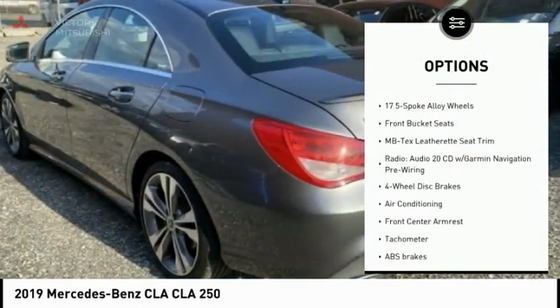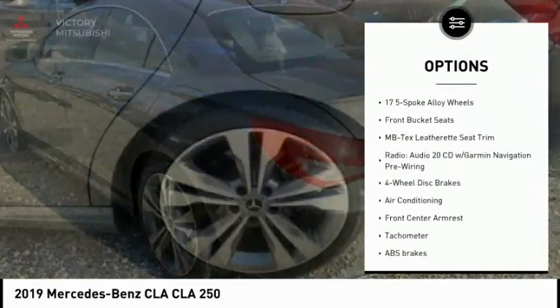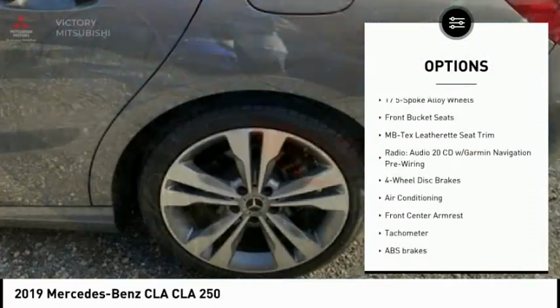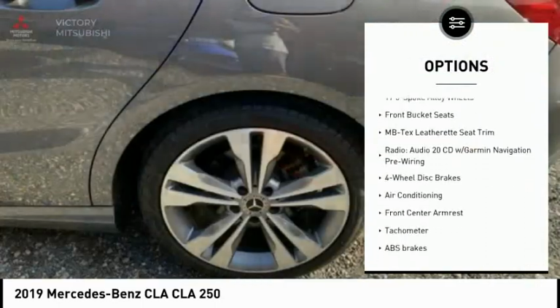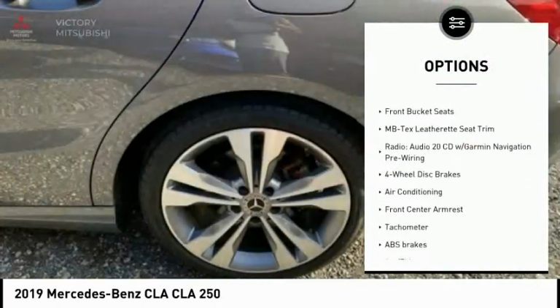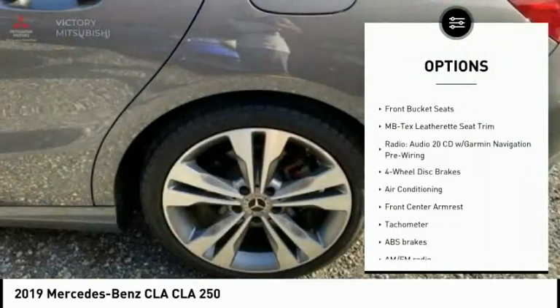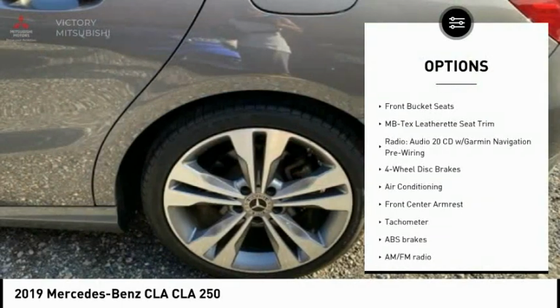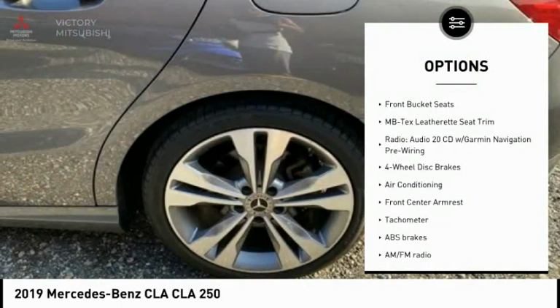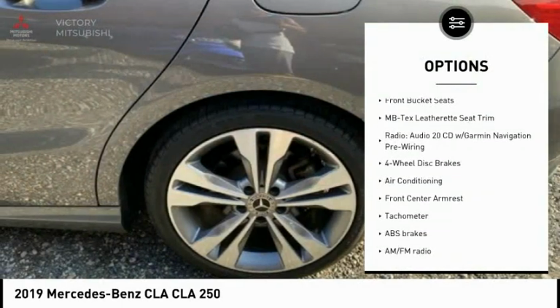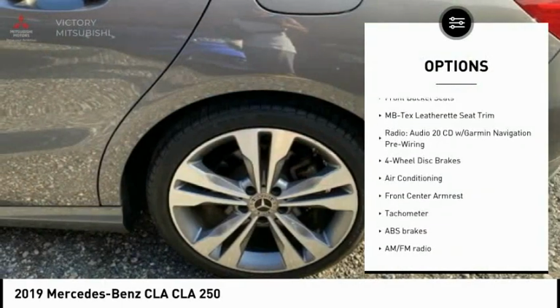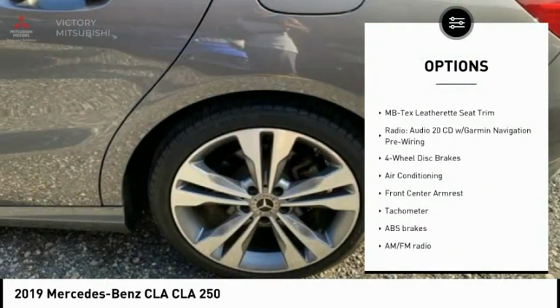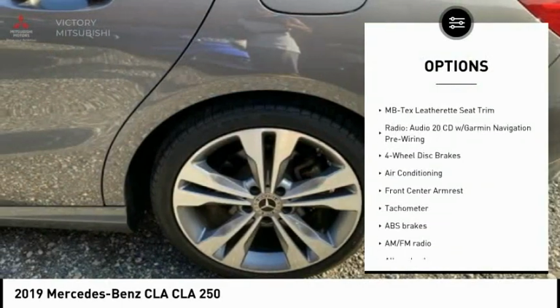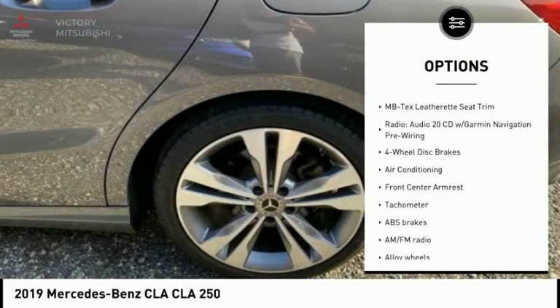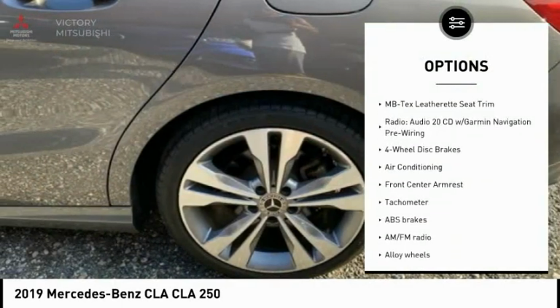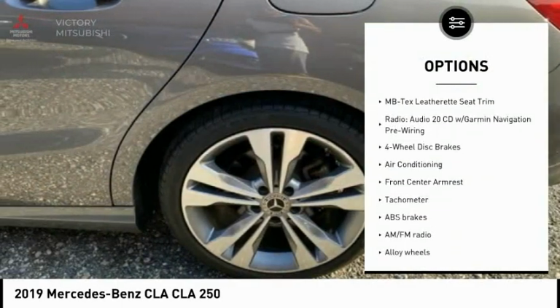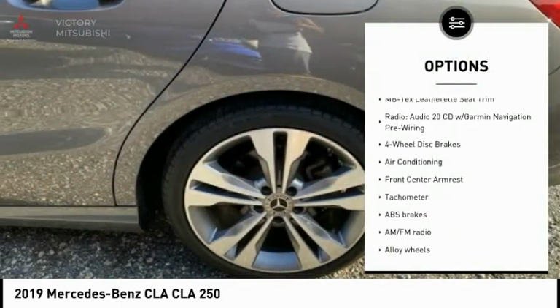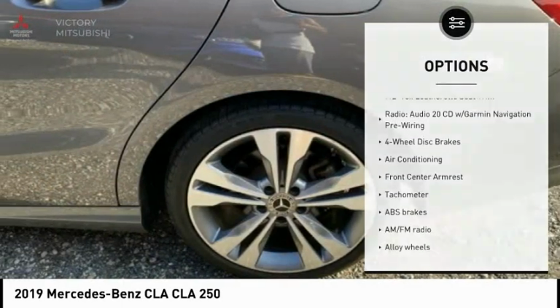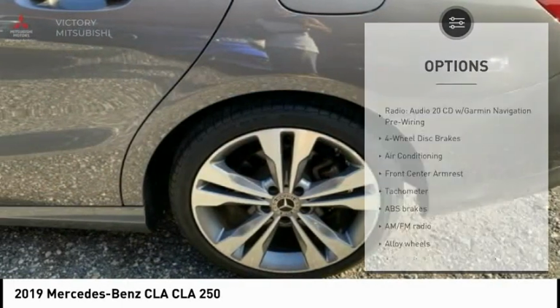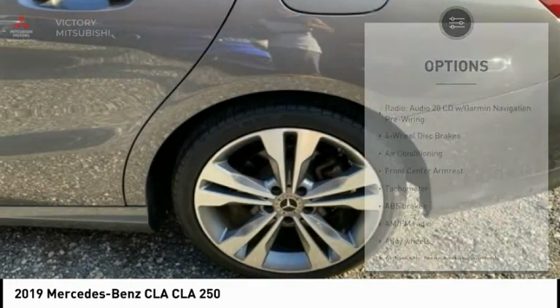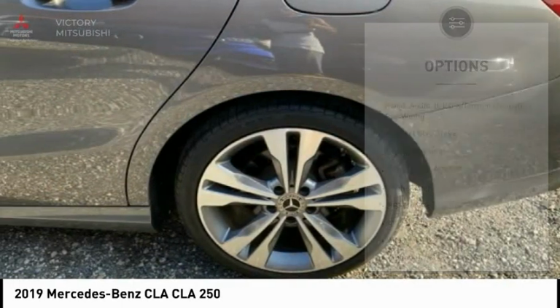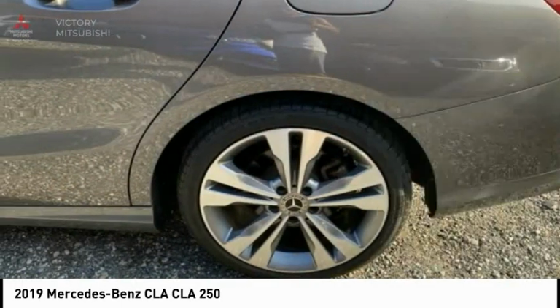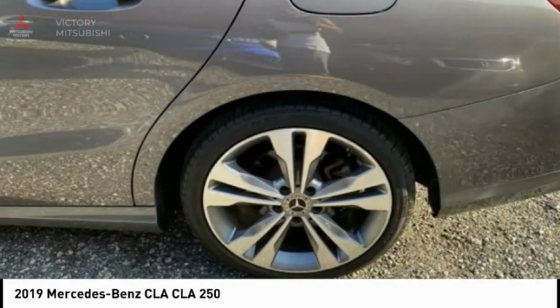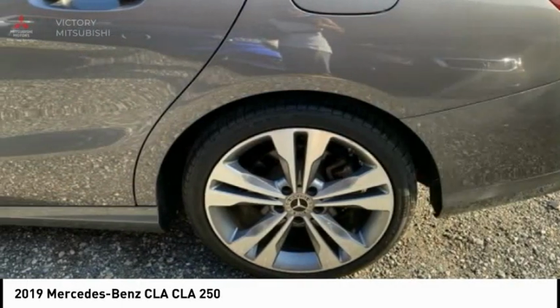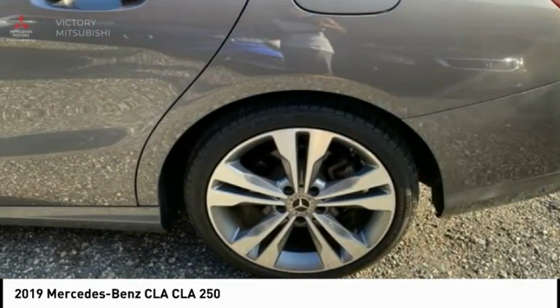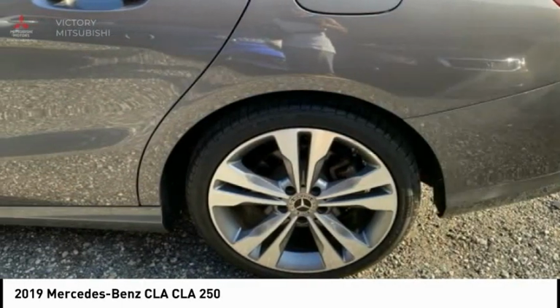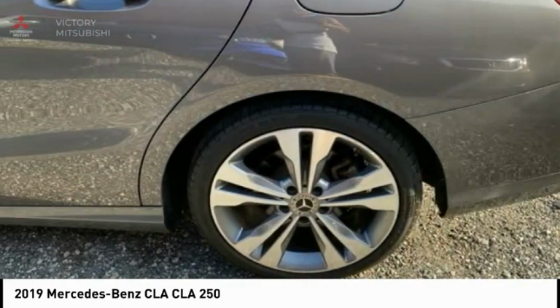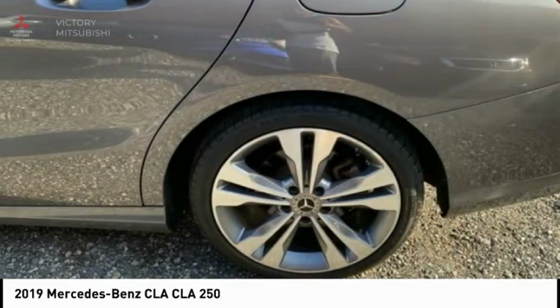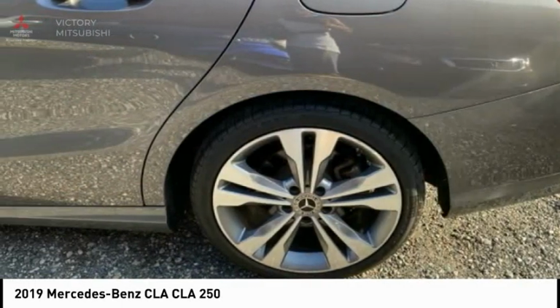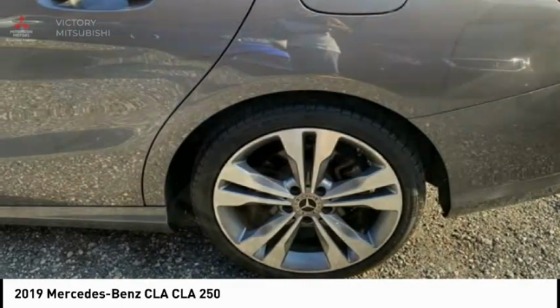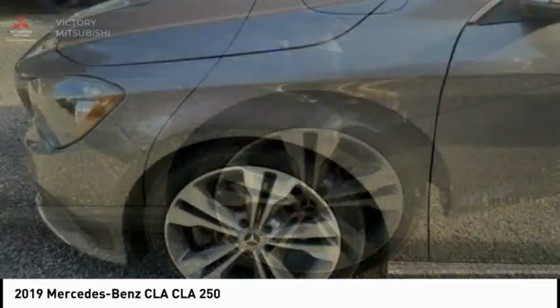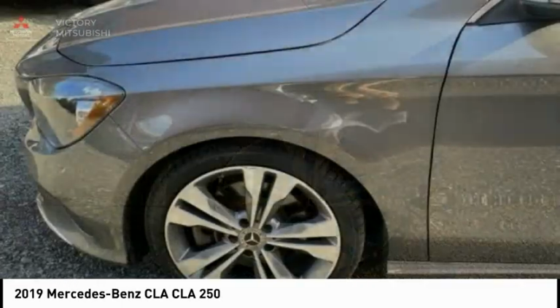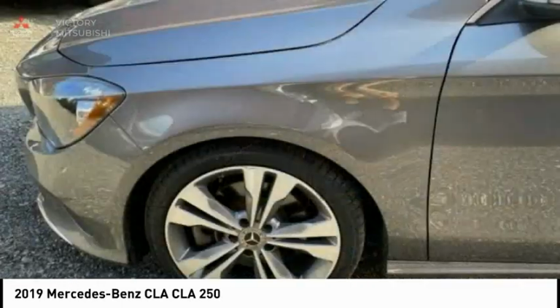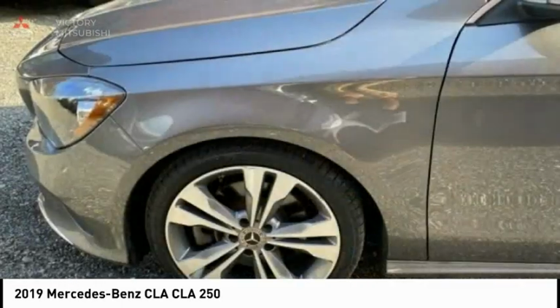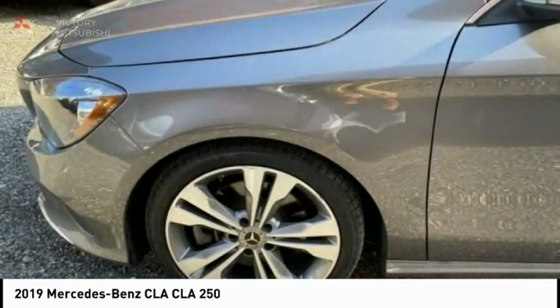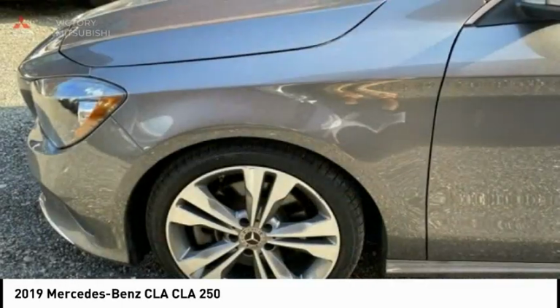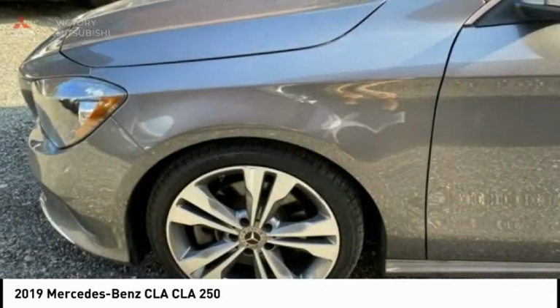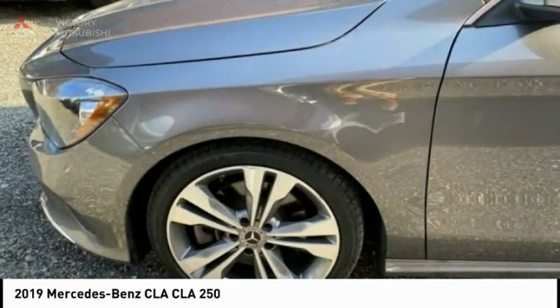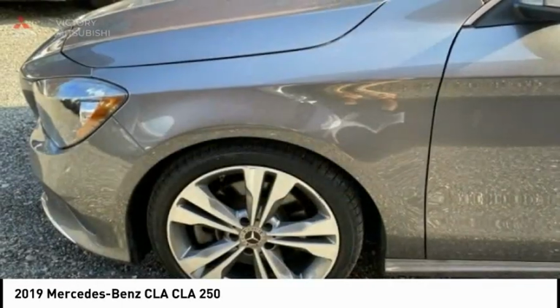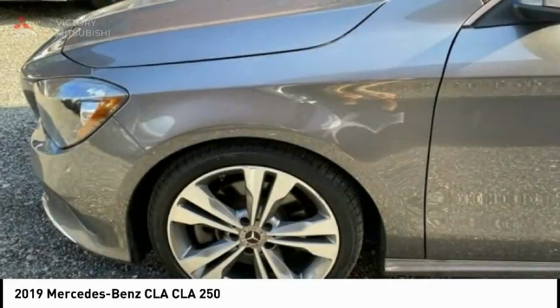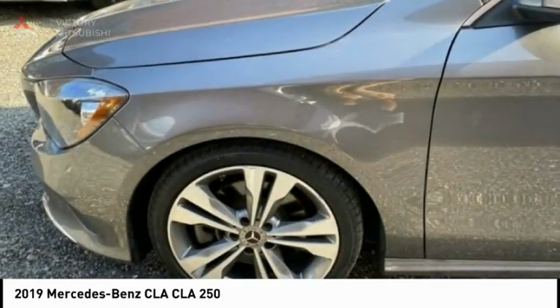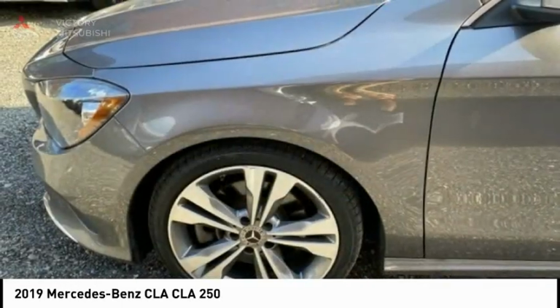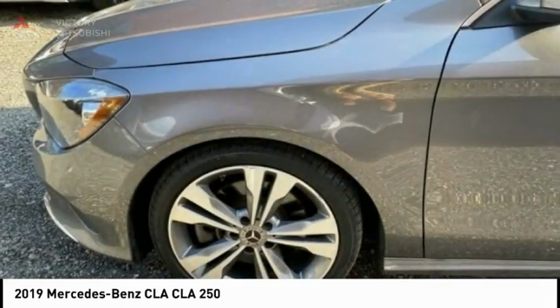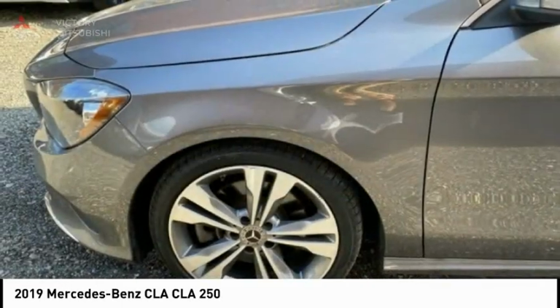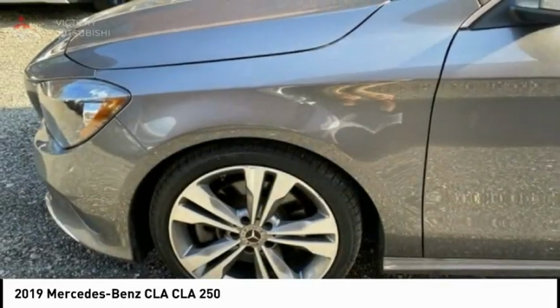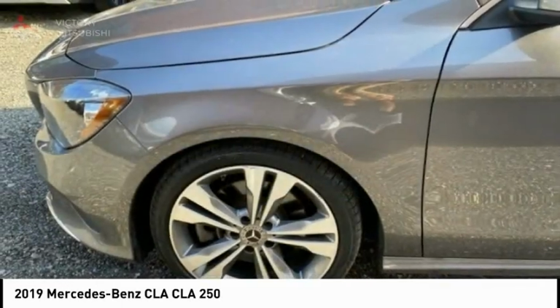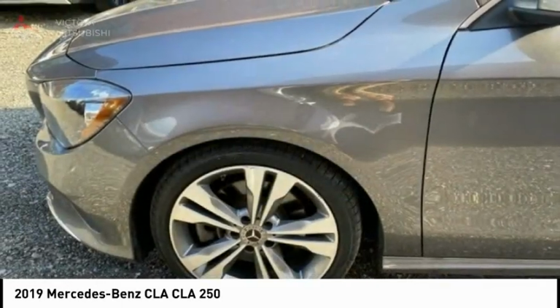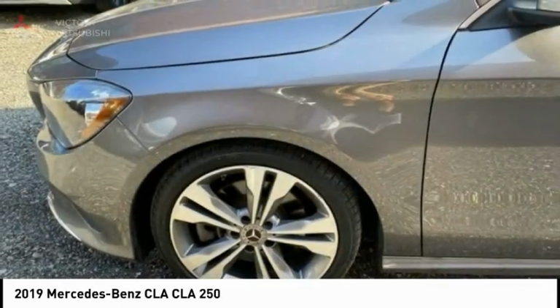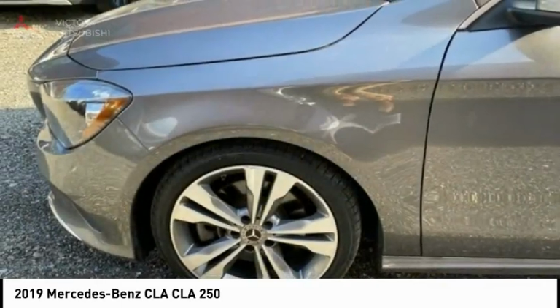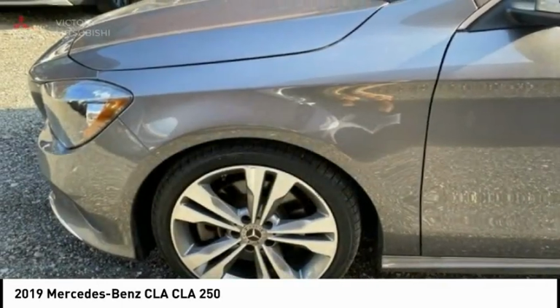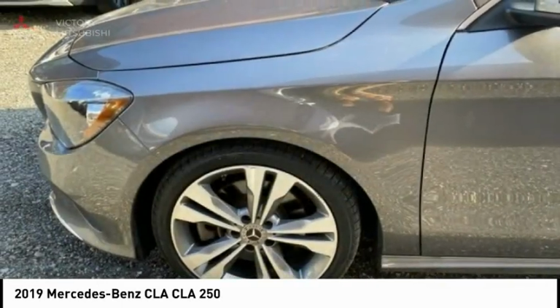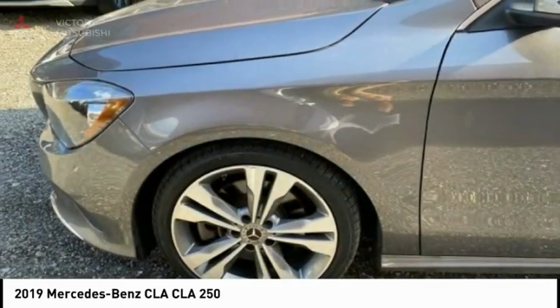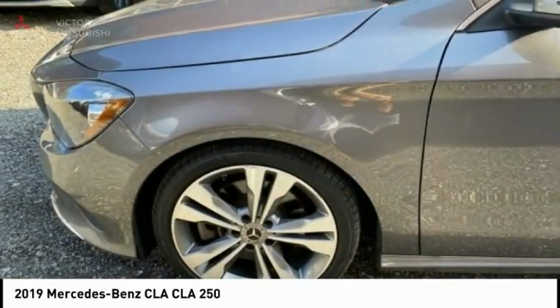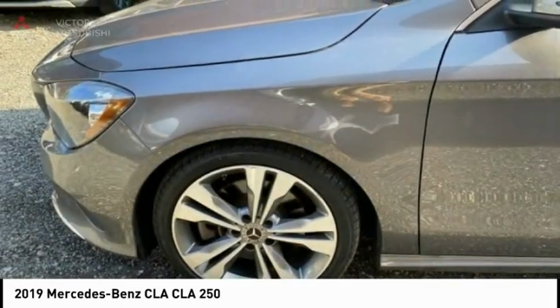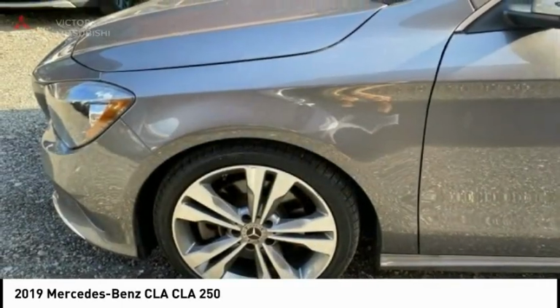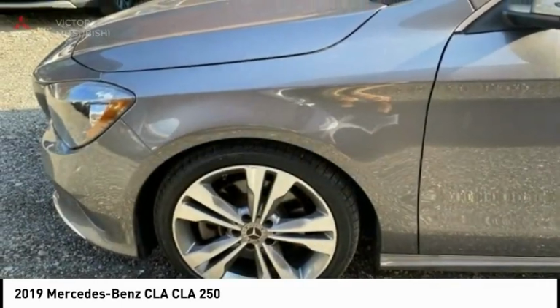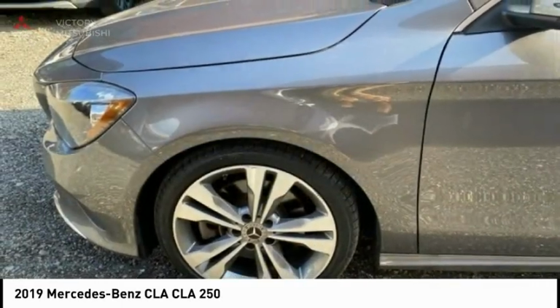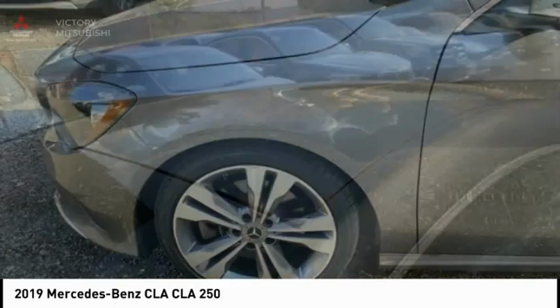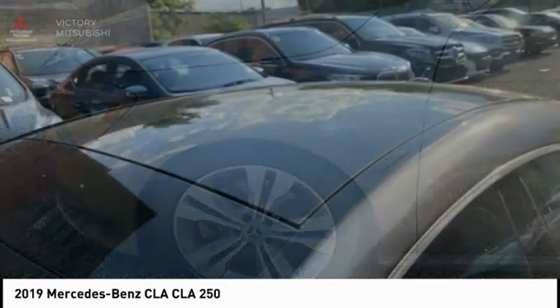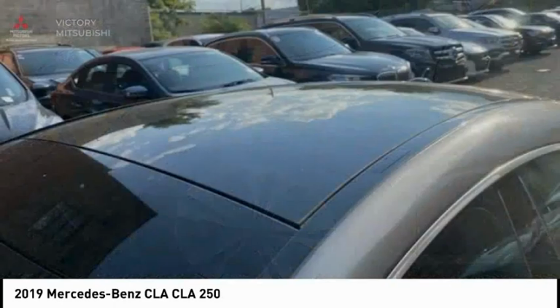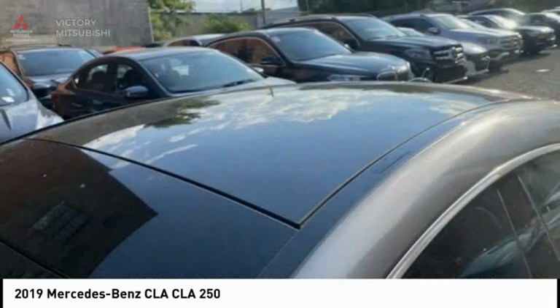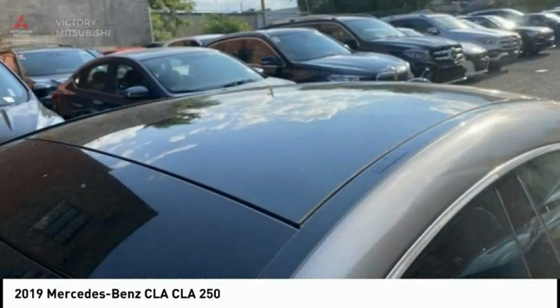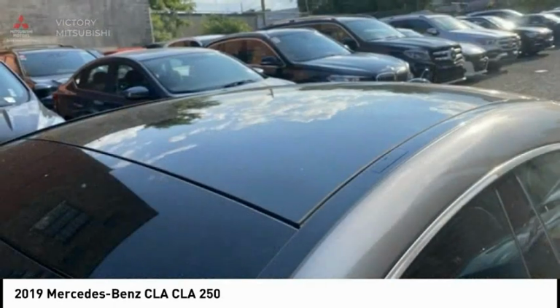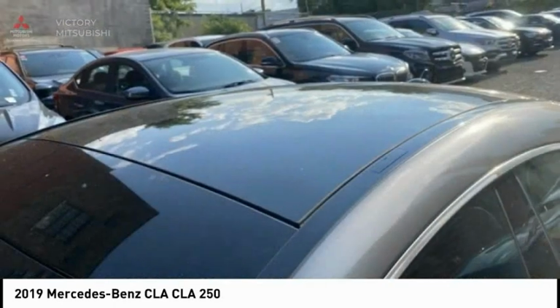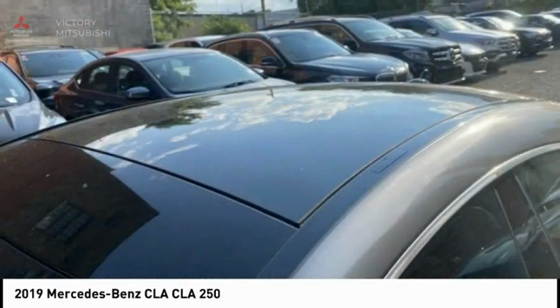Four-wheel disc brakes, rain-sensing wipers, rear fog light, speed control, and rear window defroster.